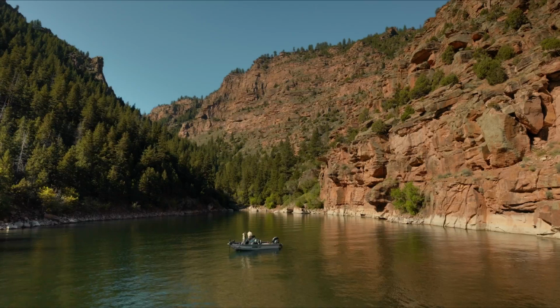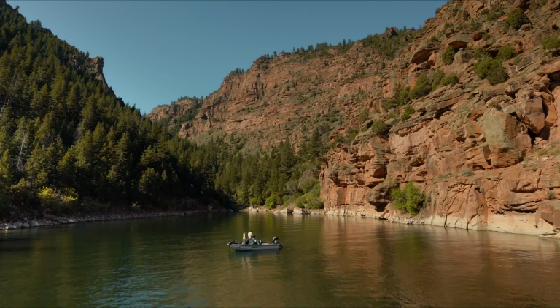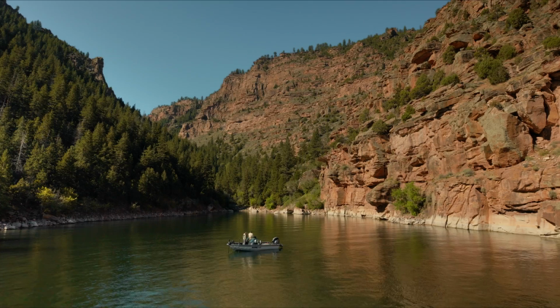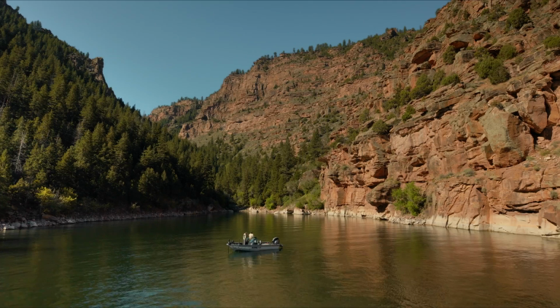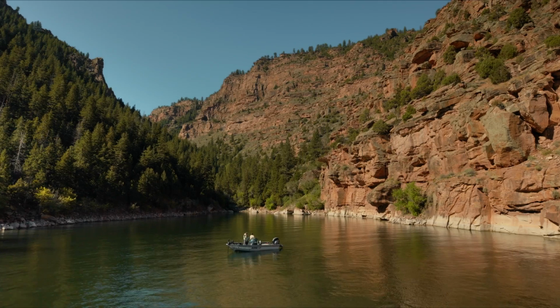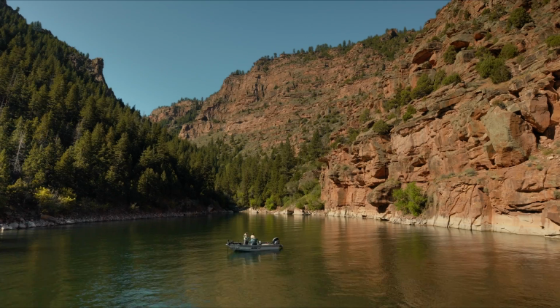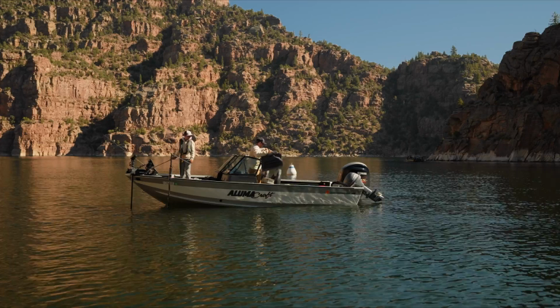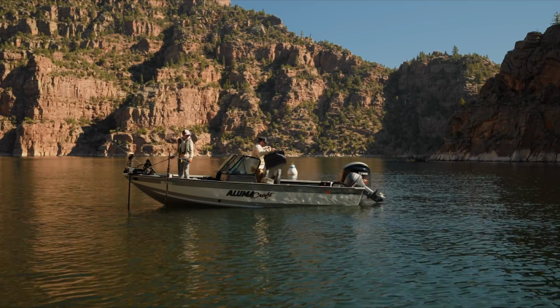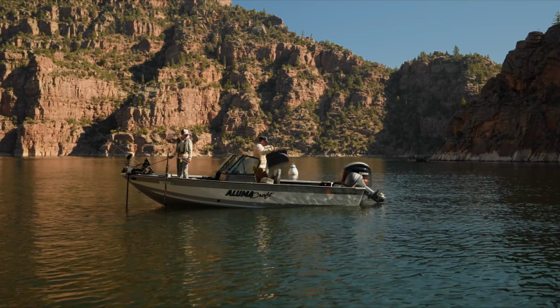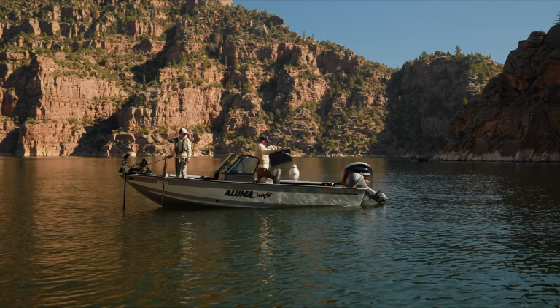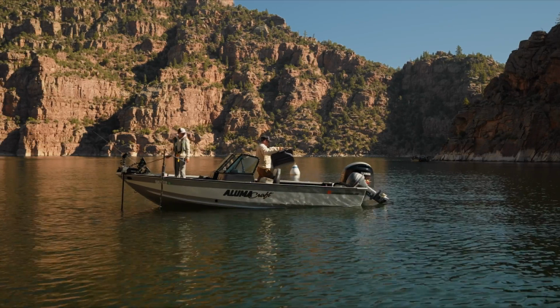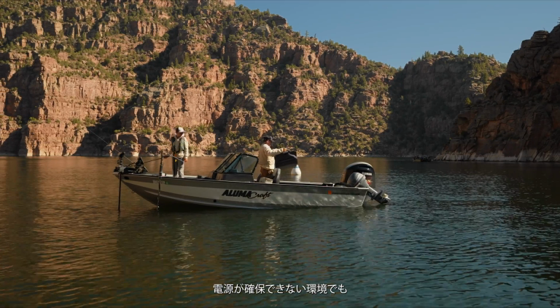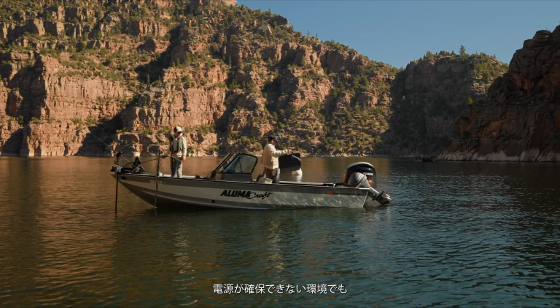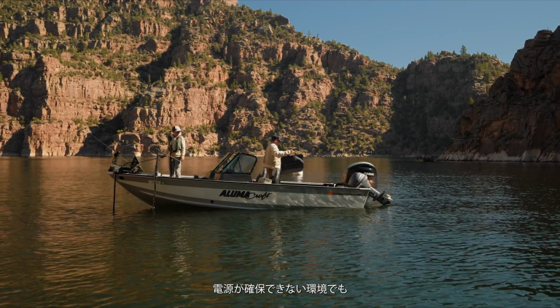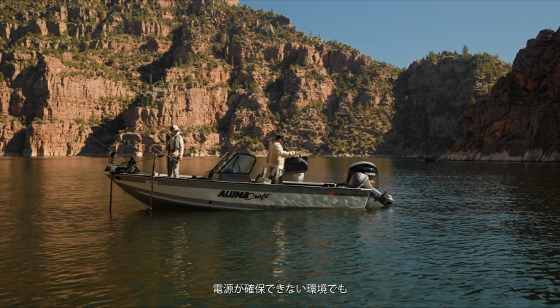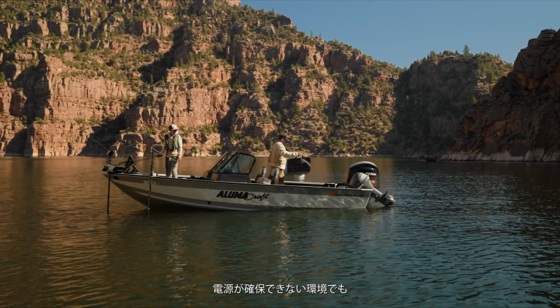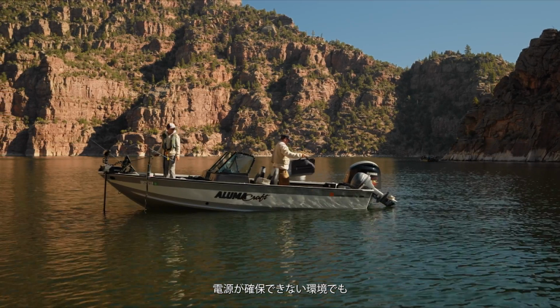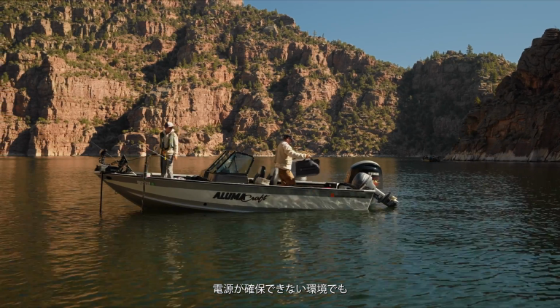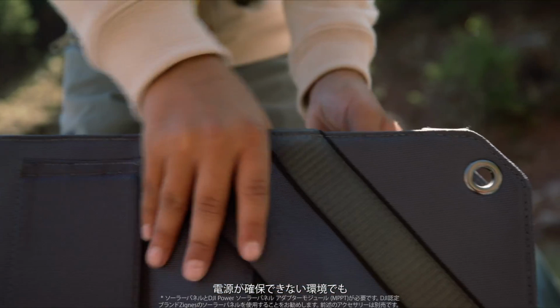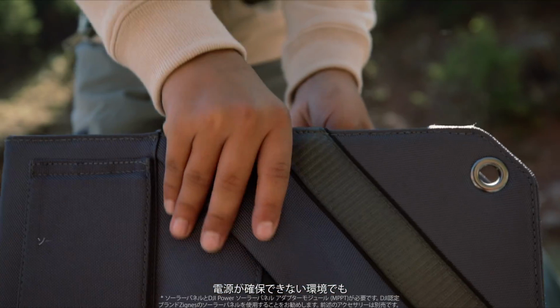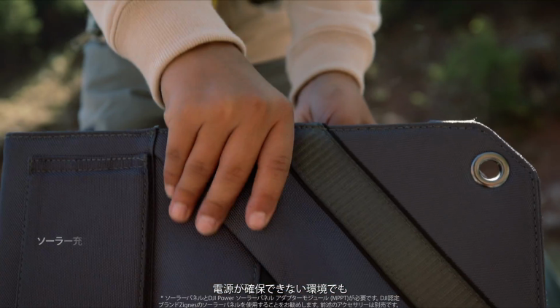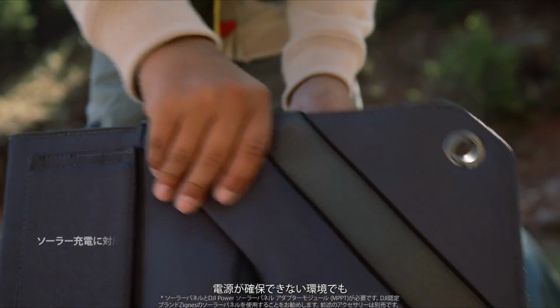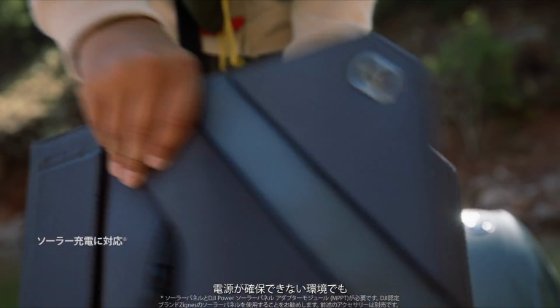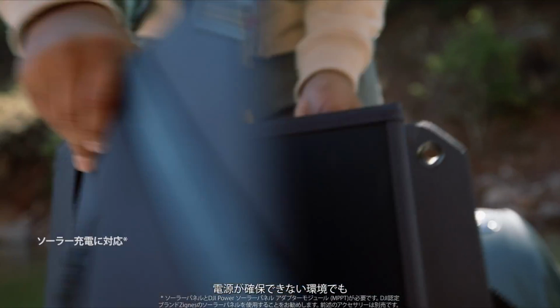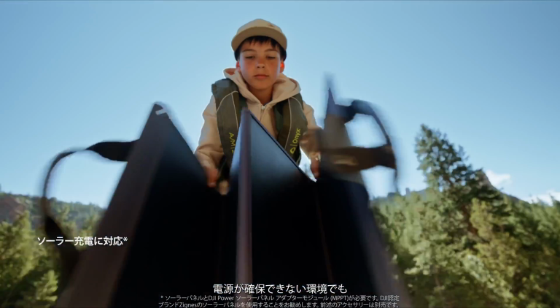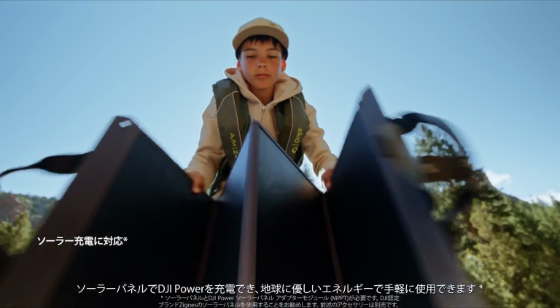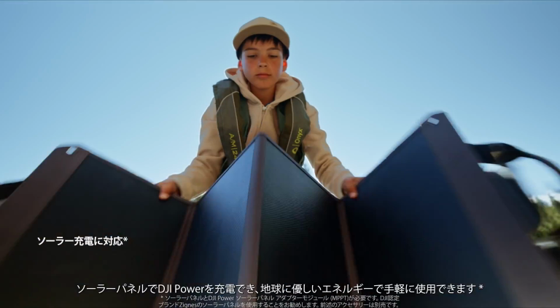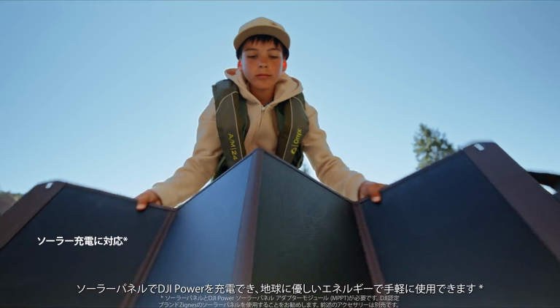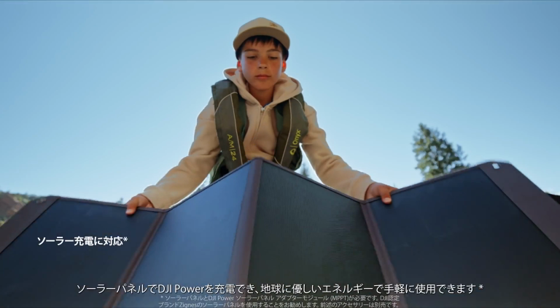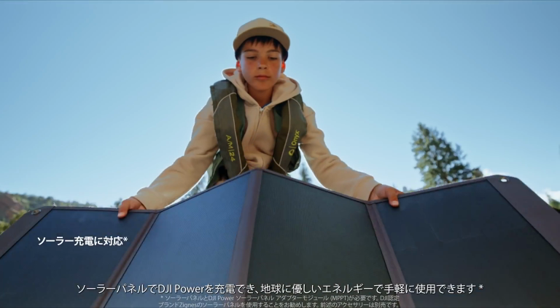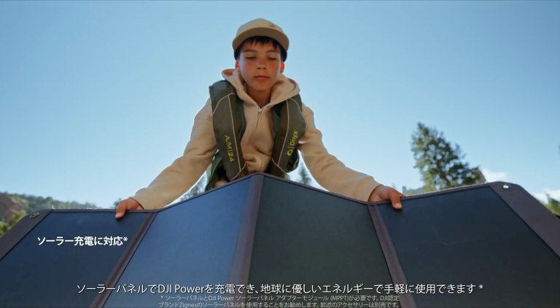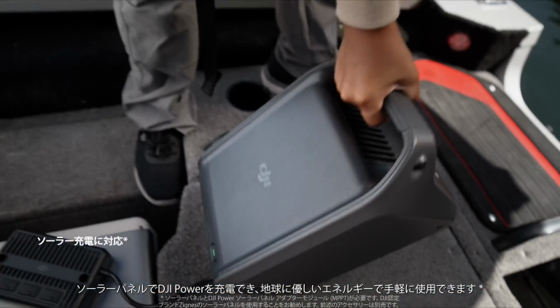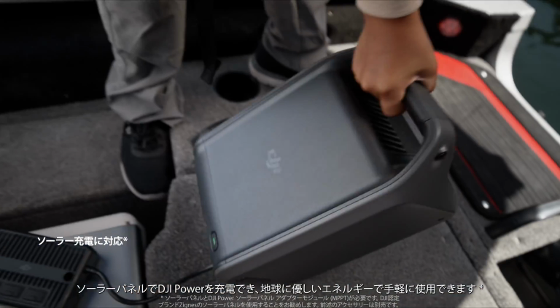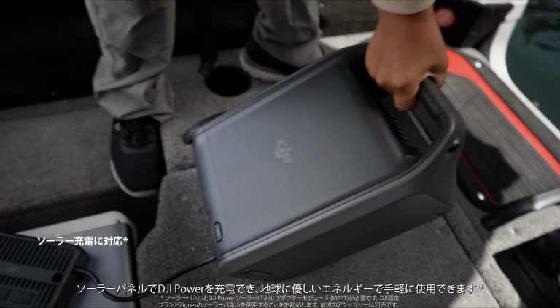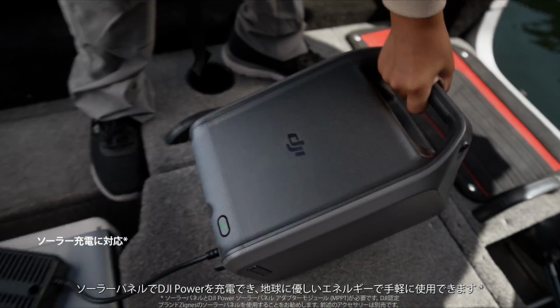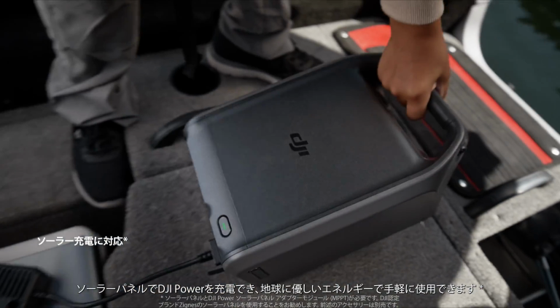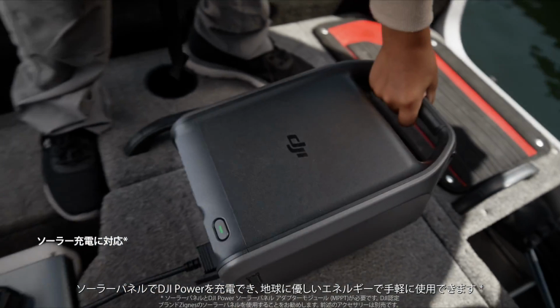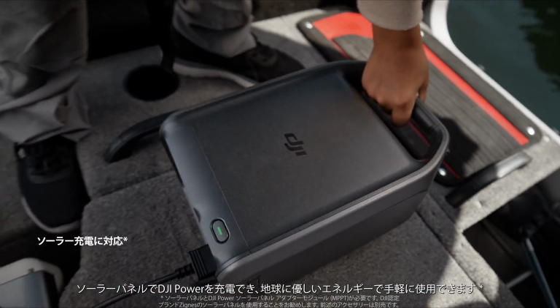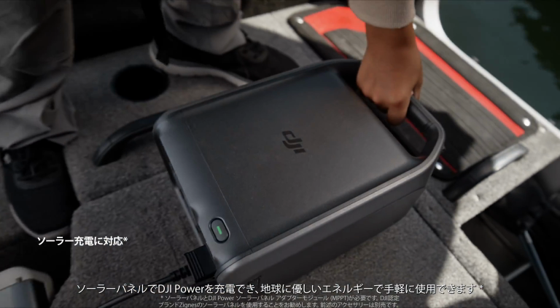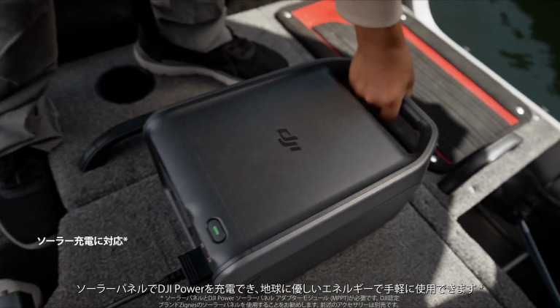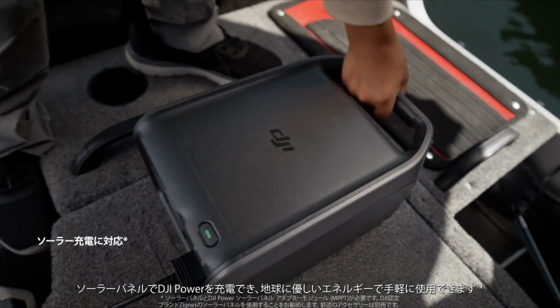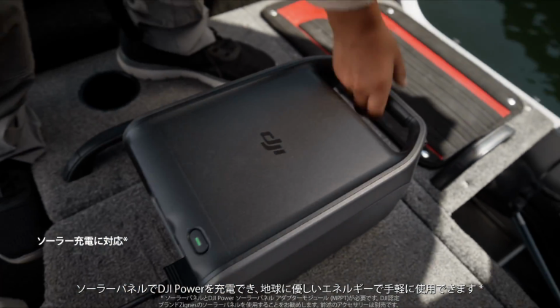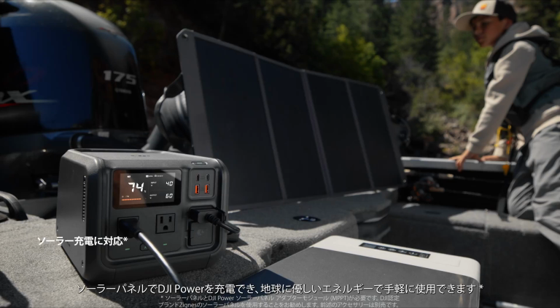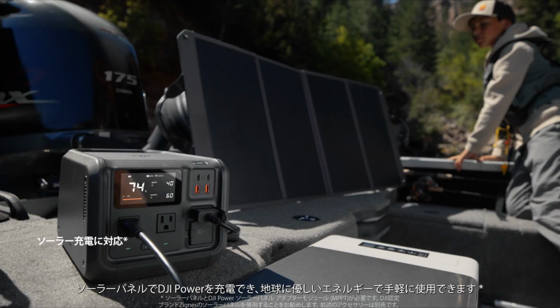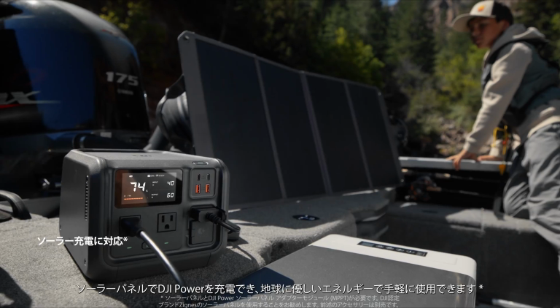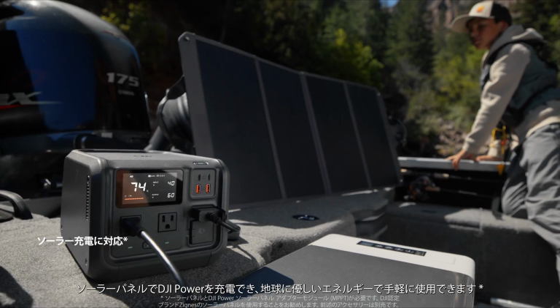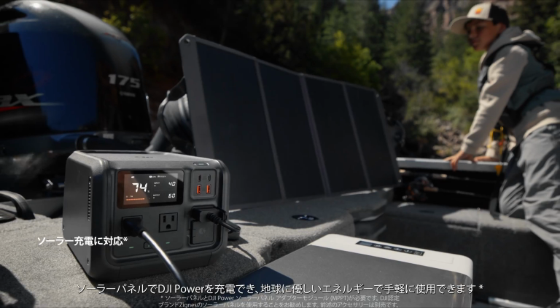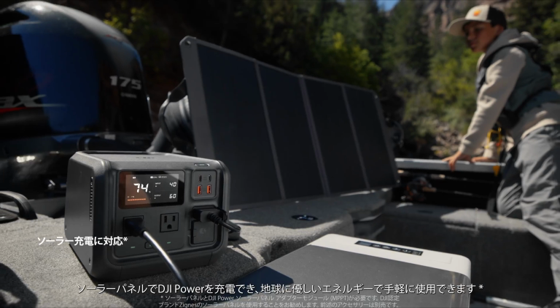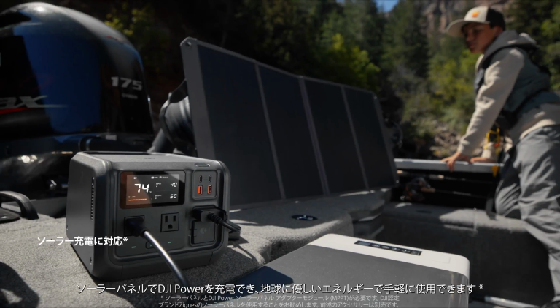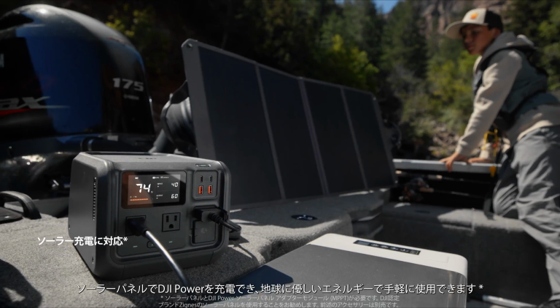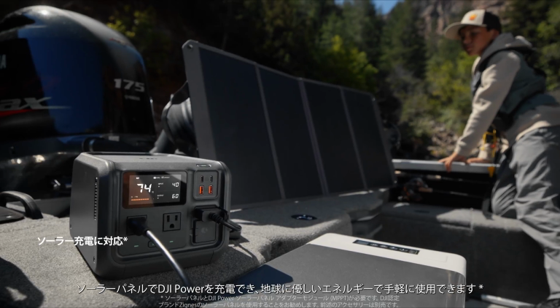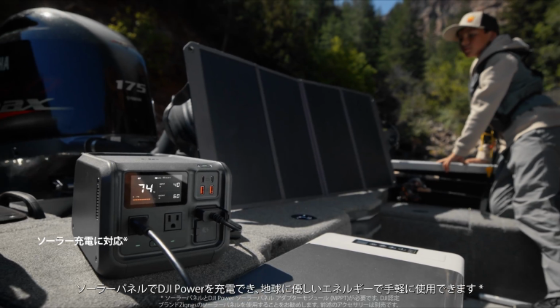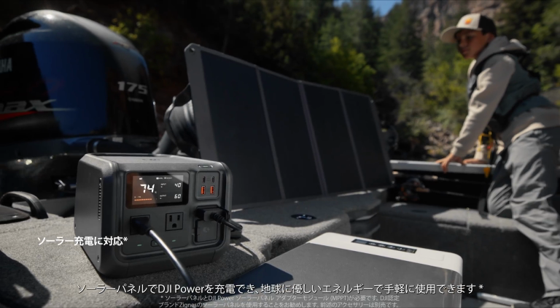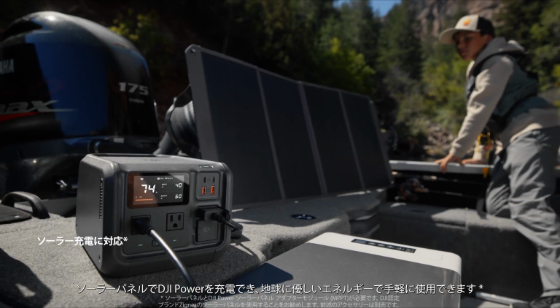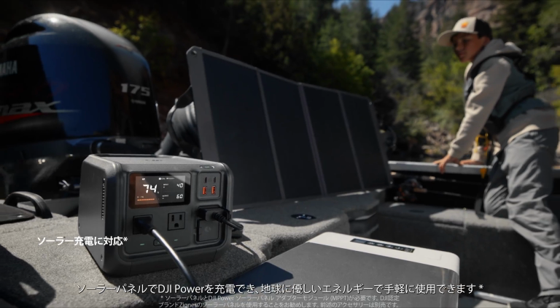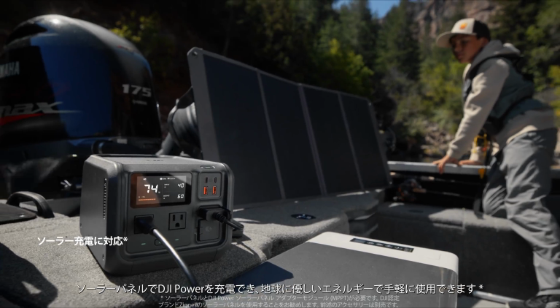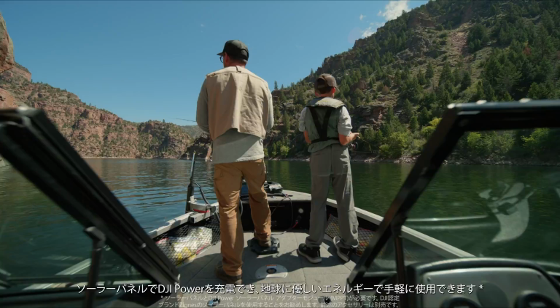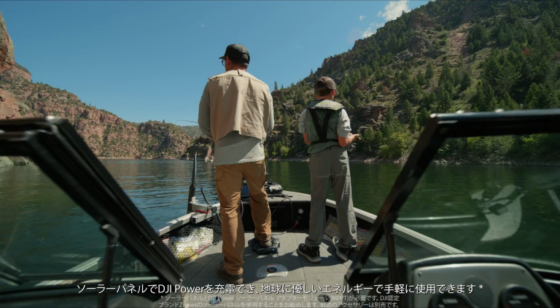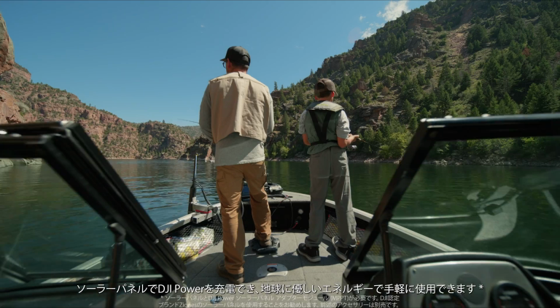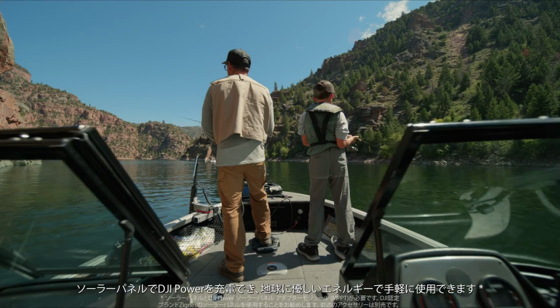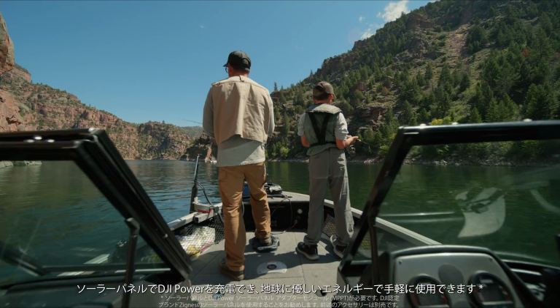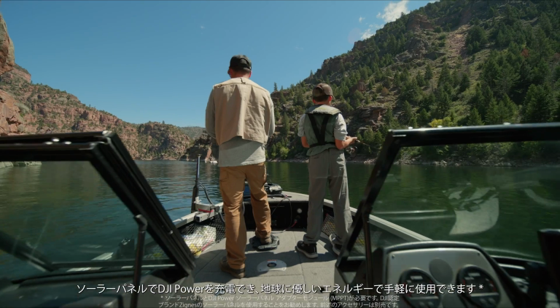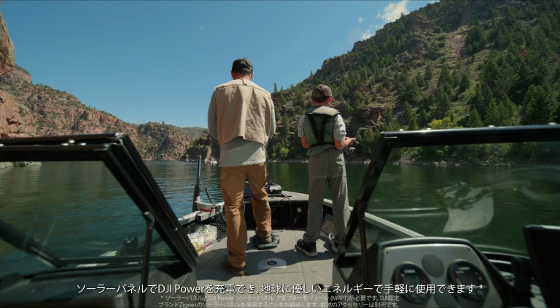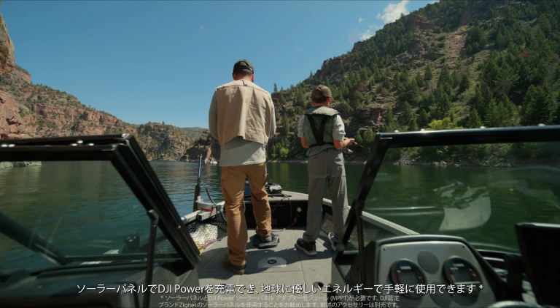For the most remote scenarios, recharge DJI Power with solar panels and enjoy easy, eco-friendly energy.